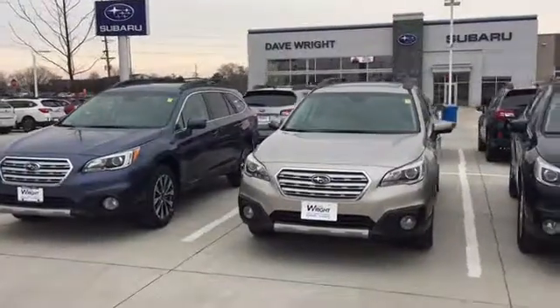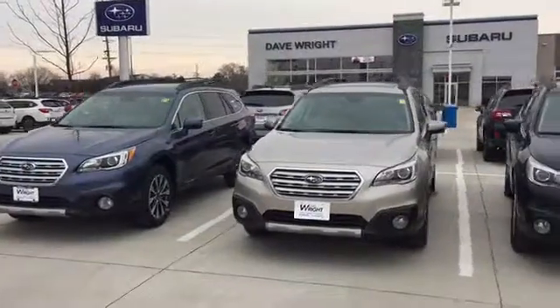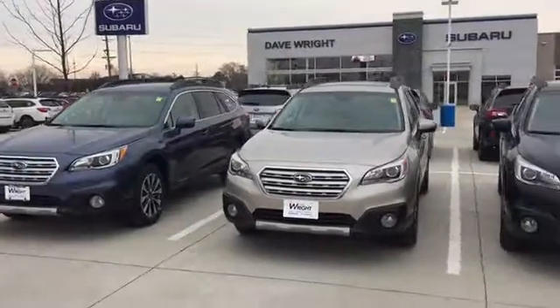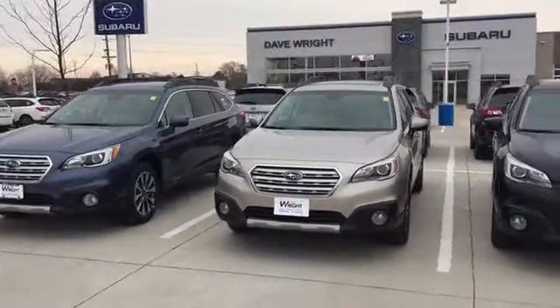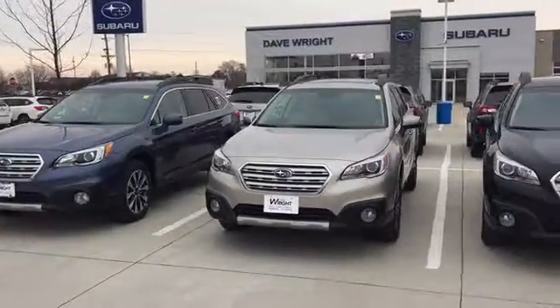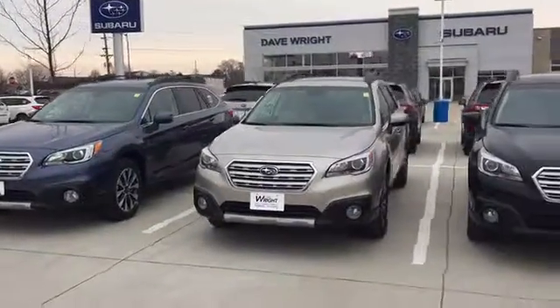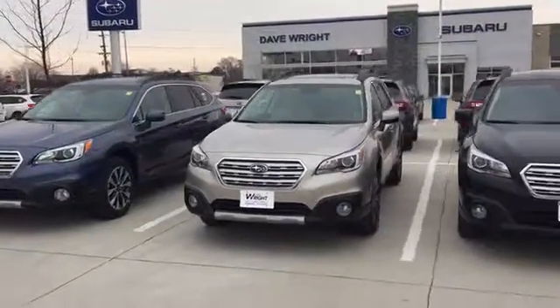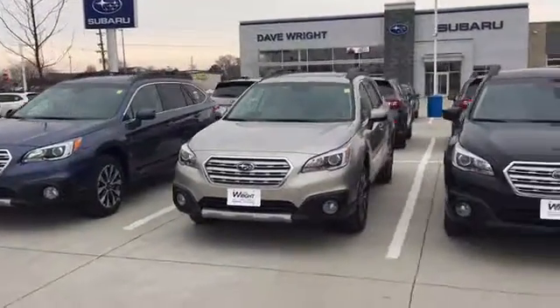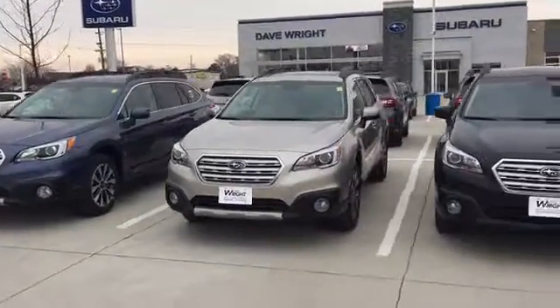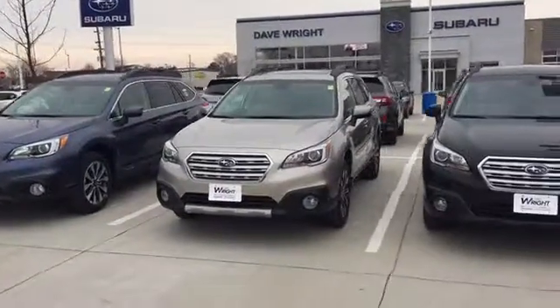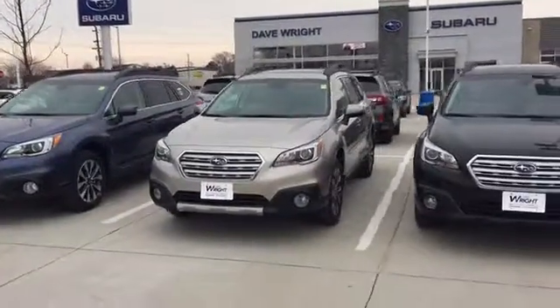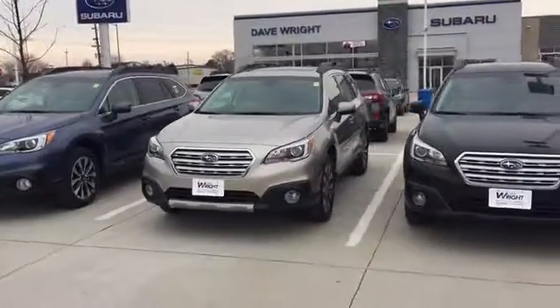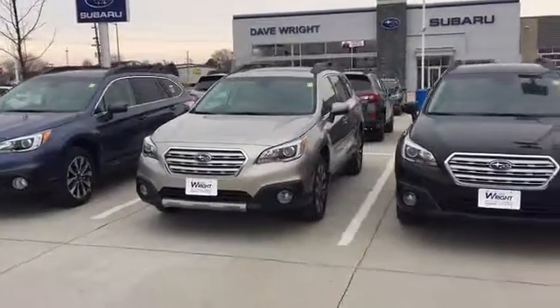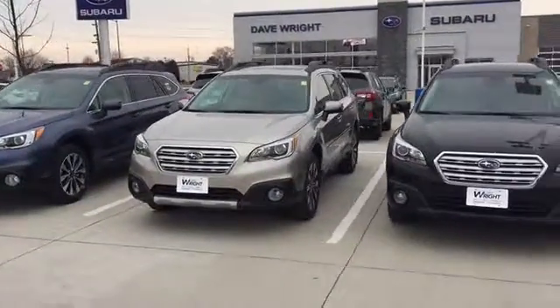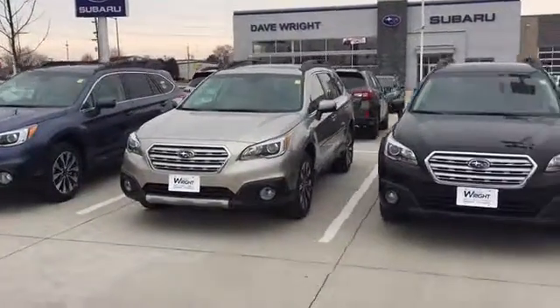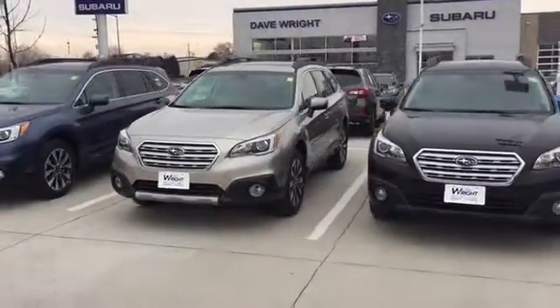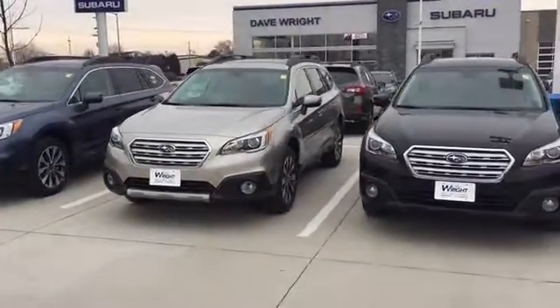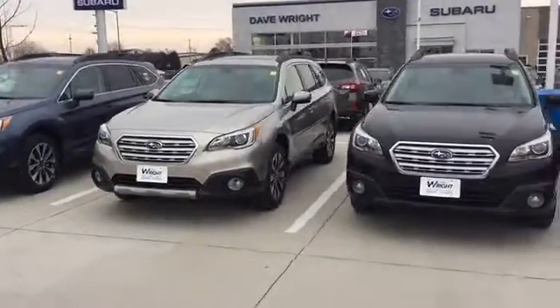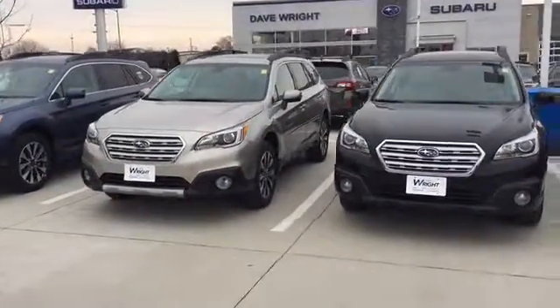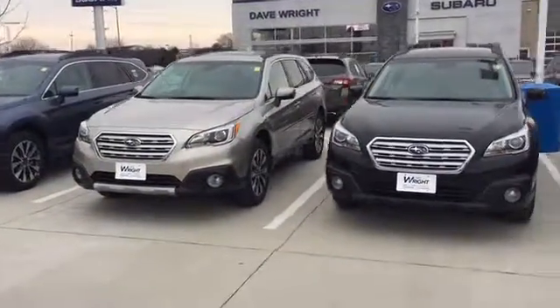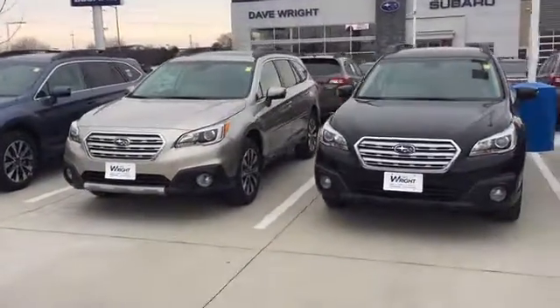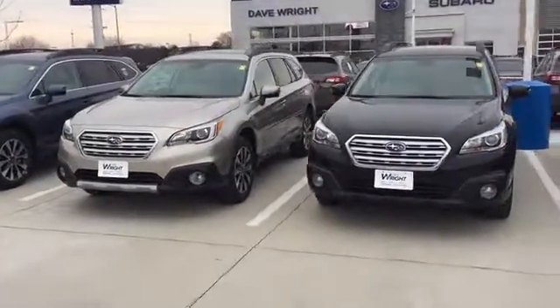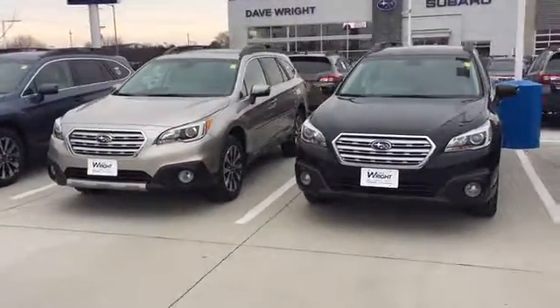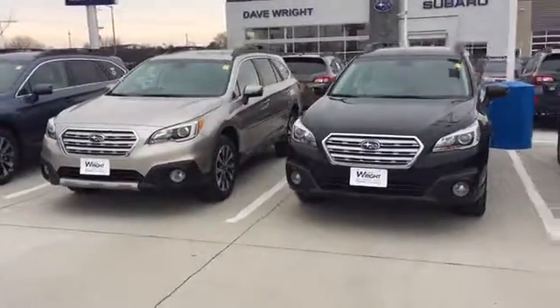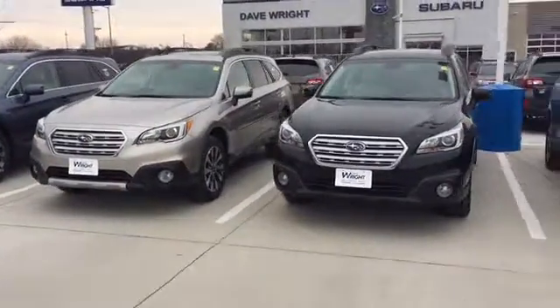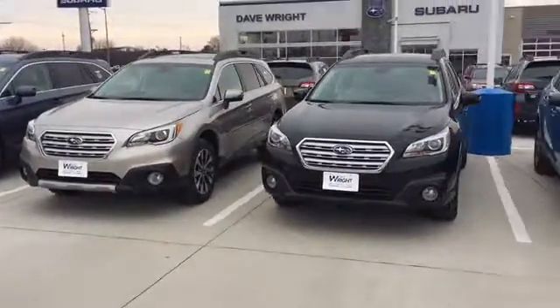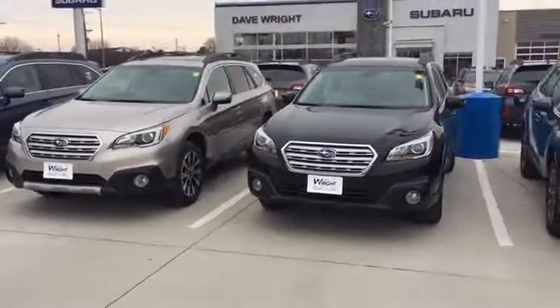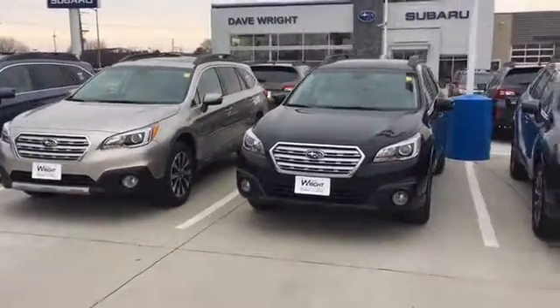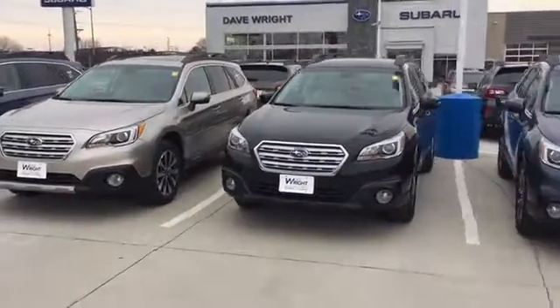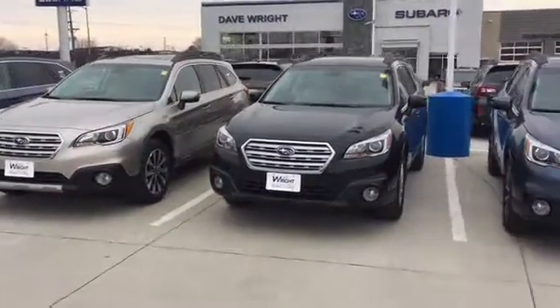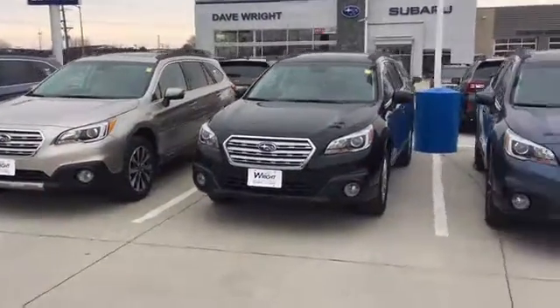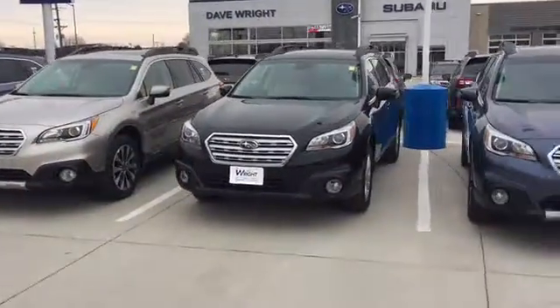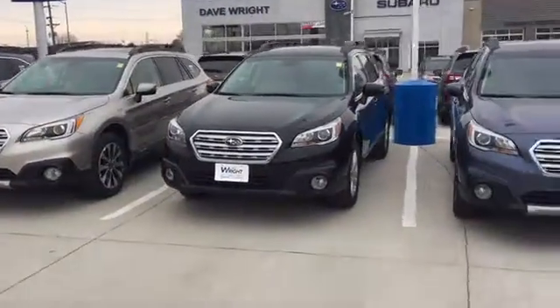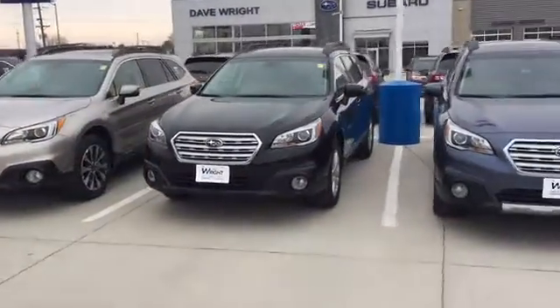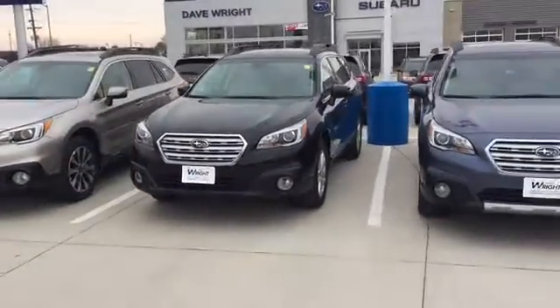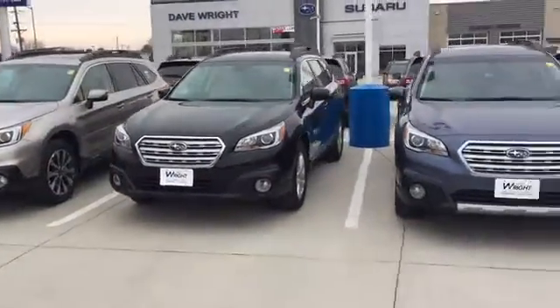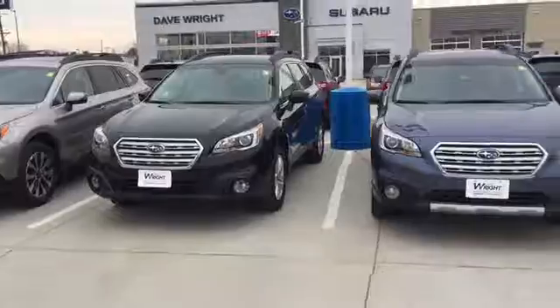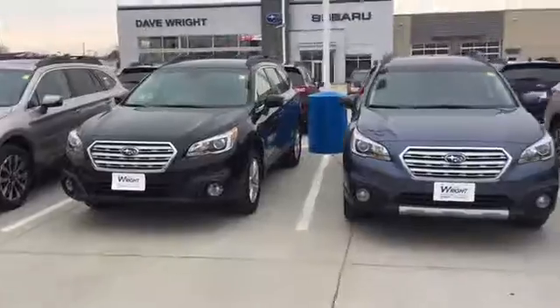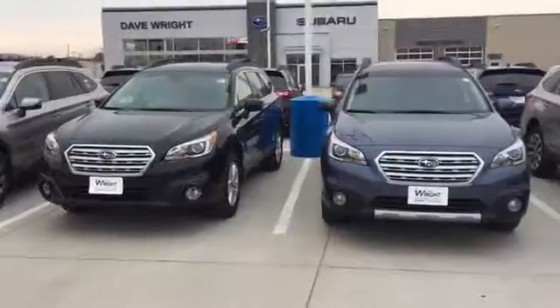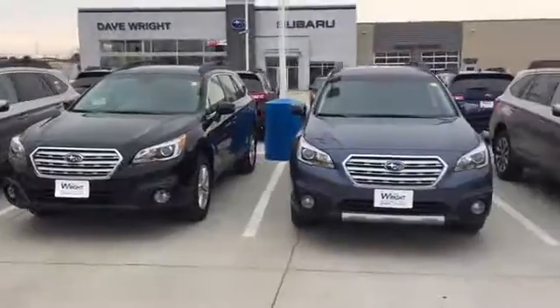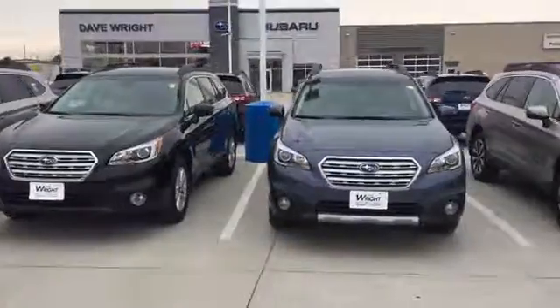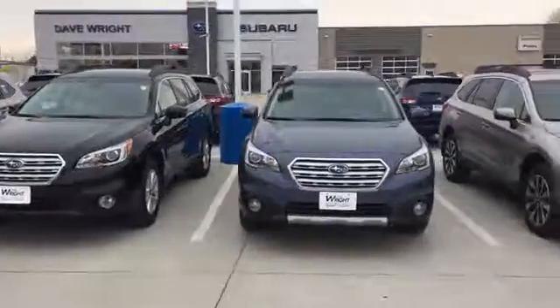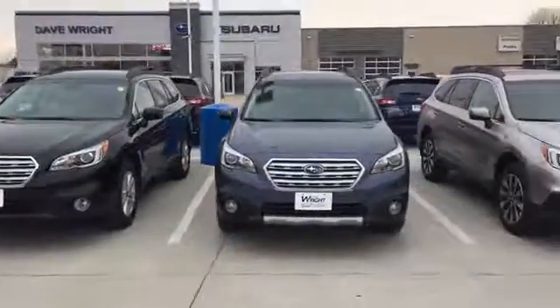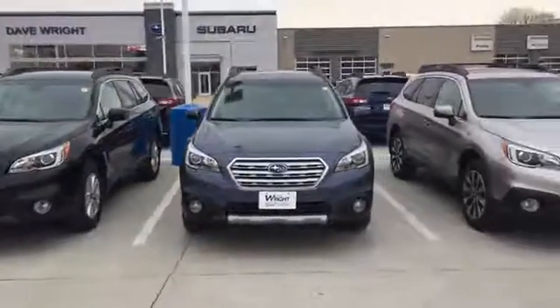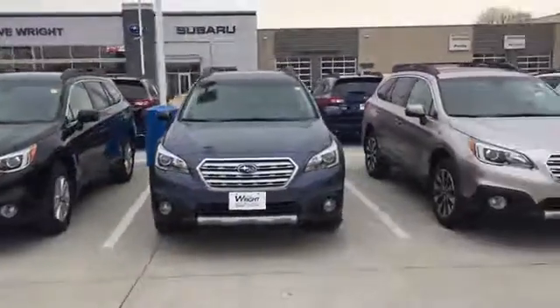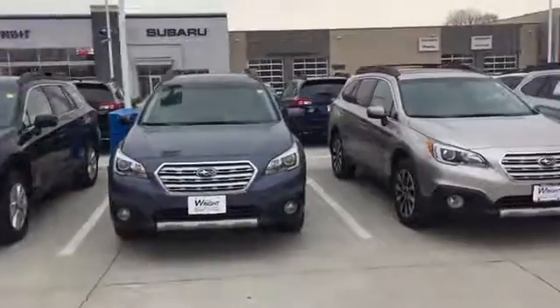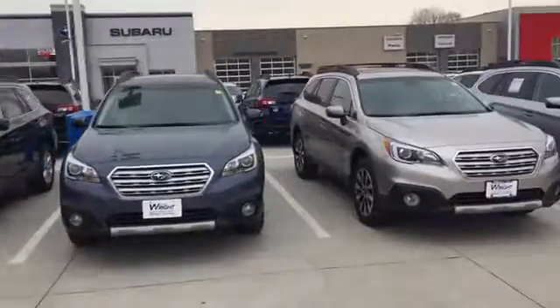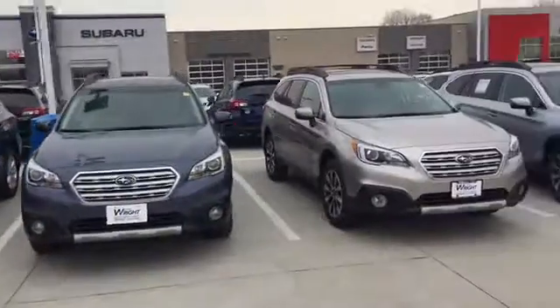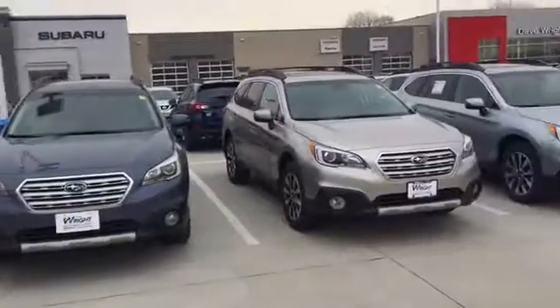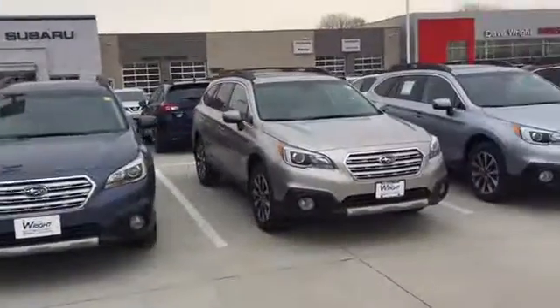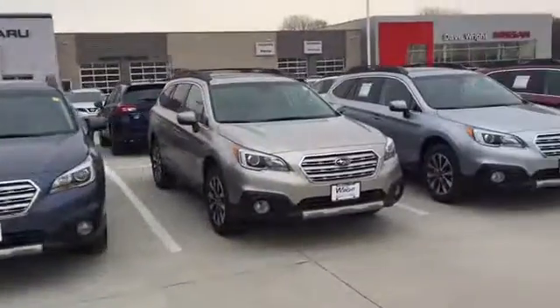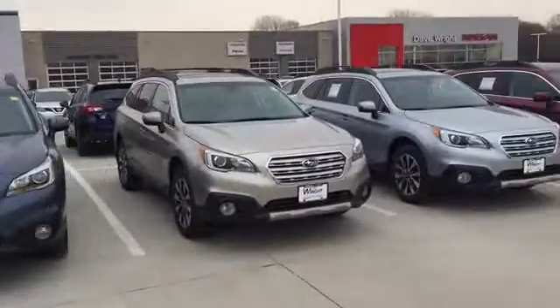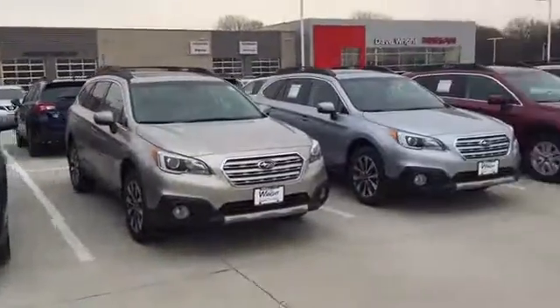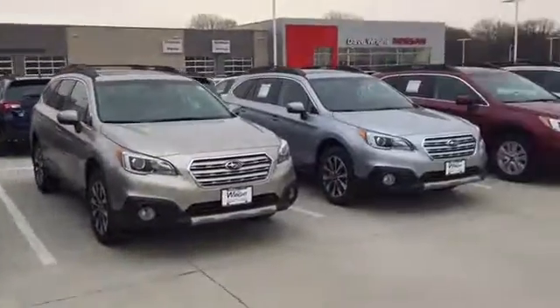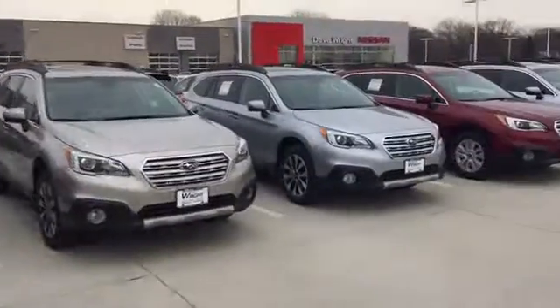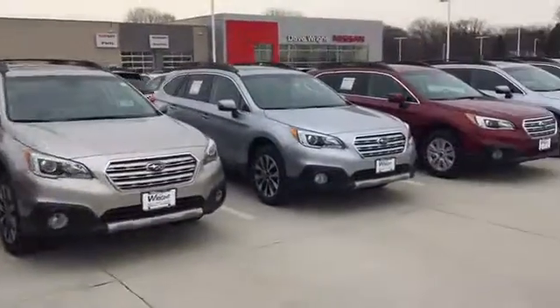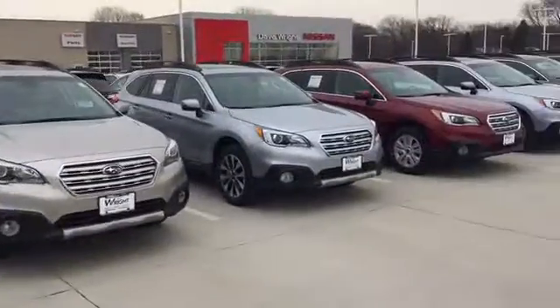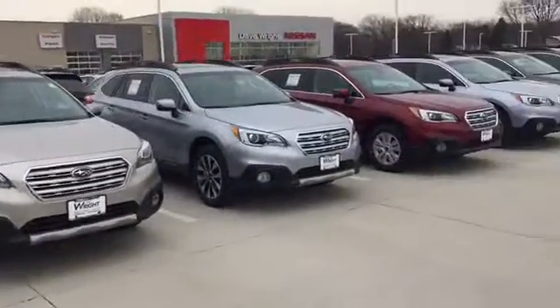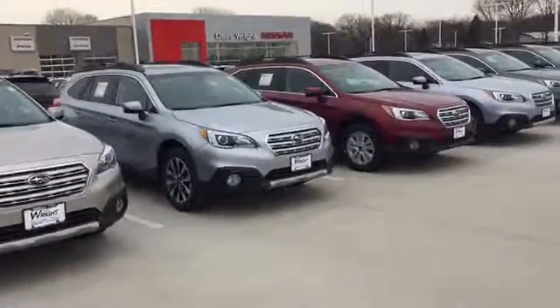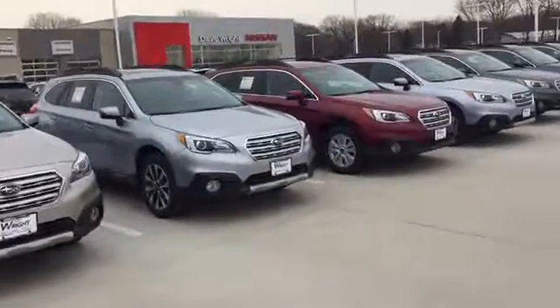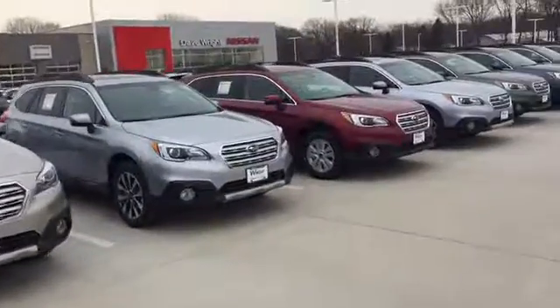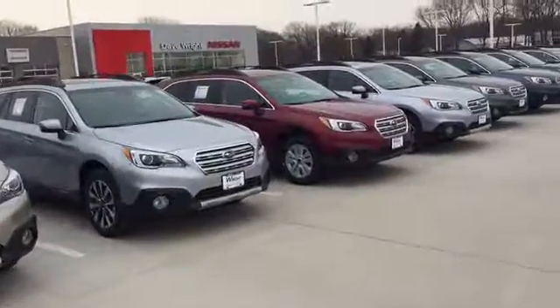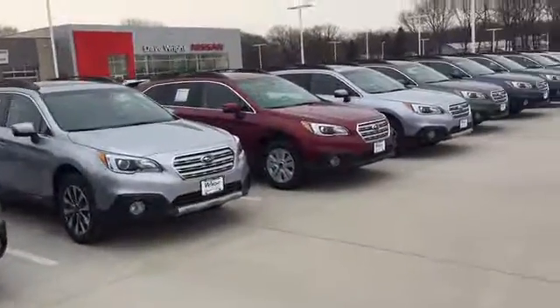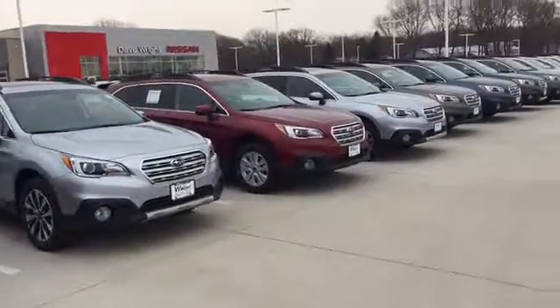Hi Tony, this is Keith Schmitz at Dave Wright Nissan Subaru in Hiawatha. I just wanted to send you a quick video of our Subaru Outbacks.